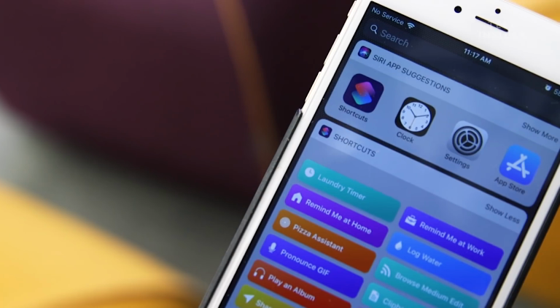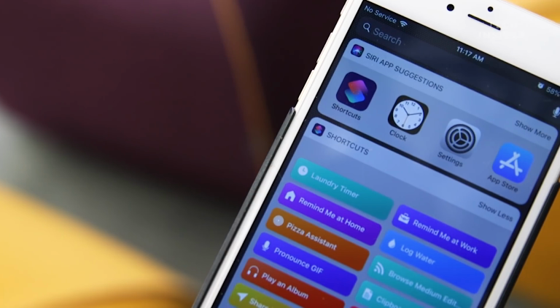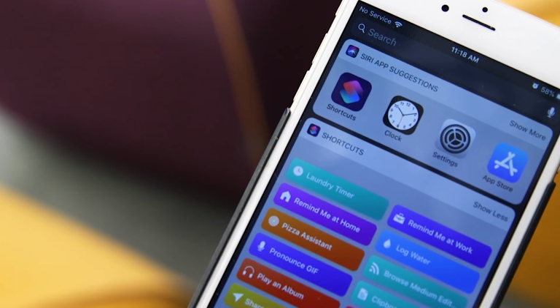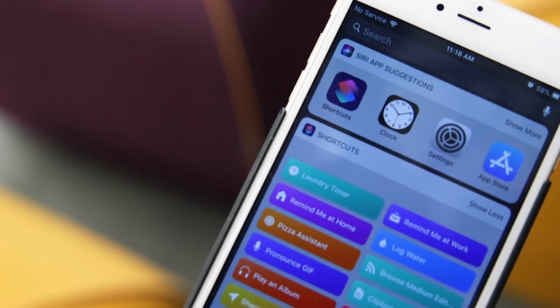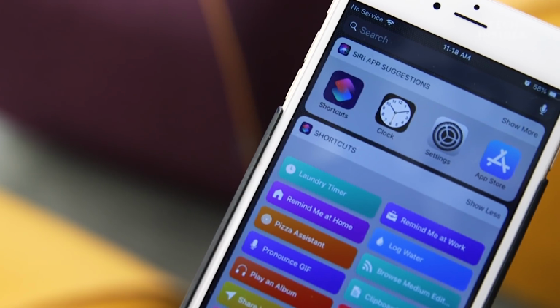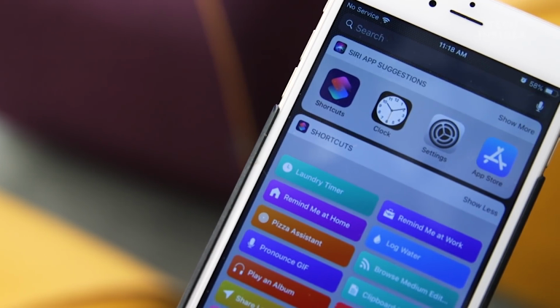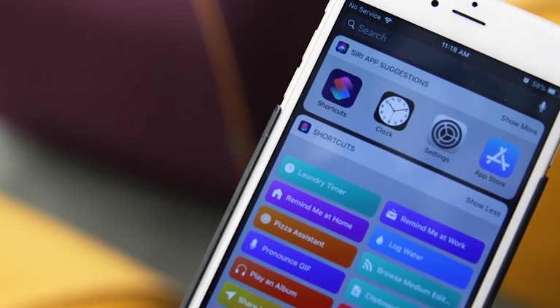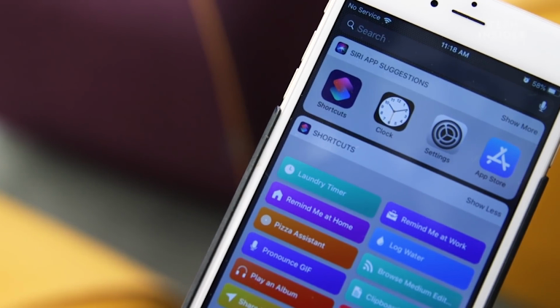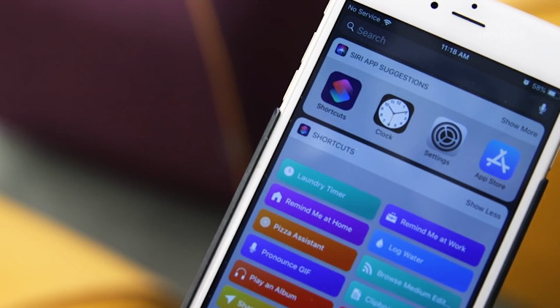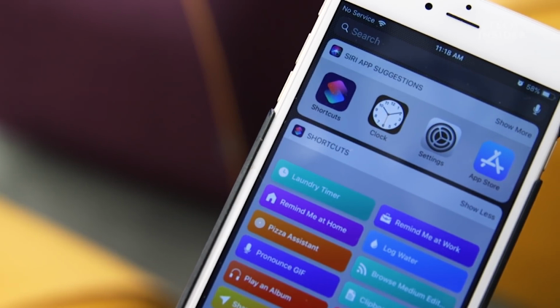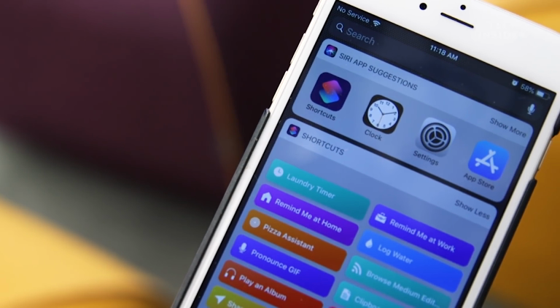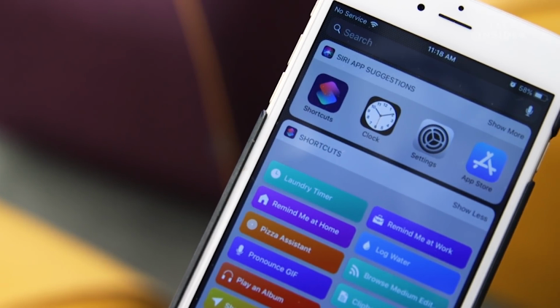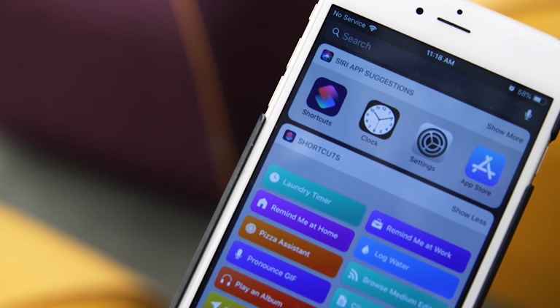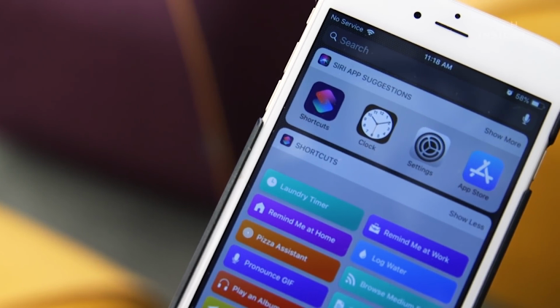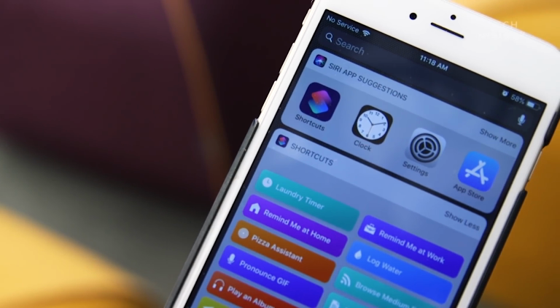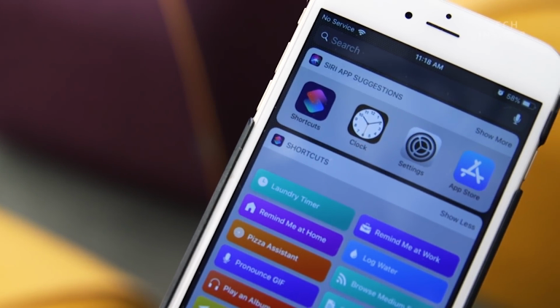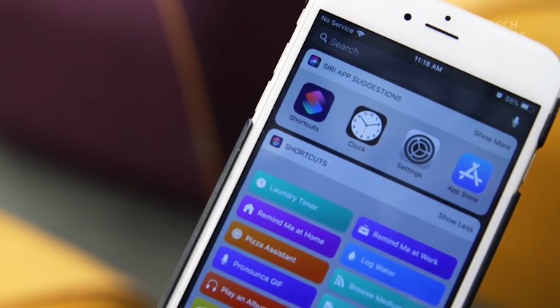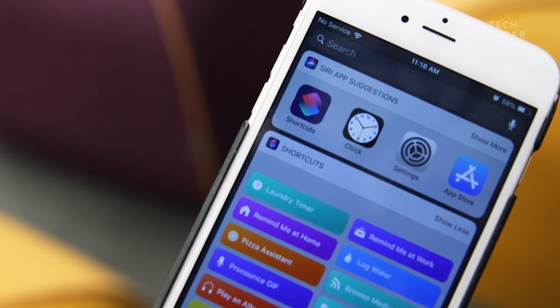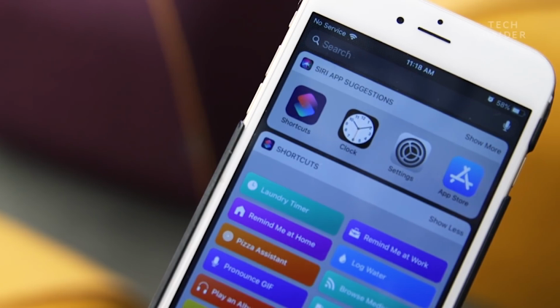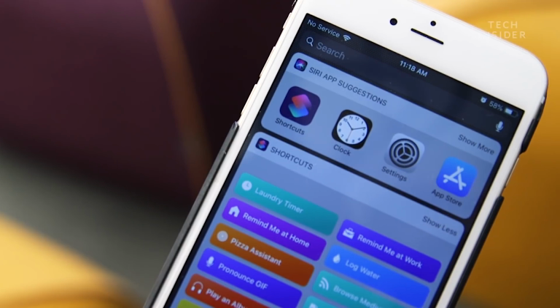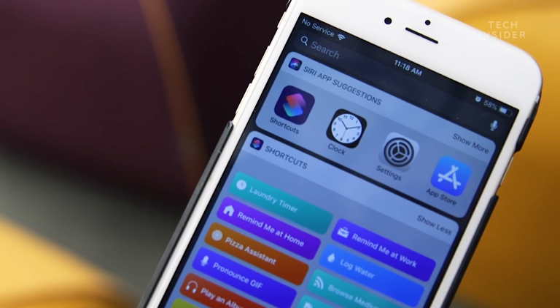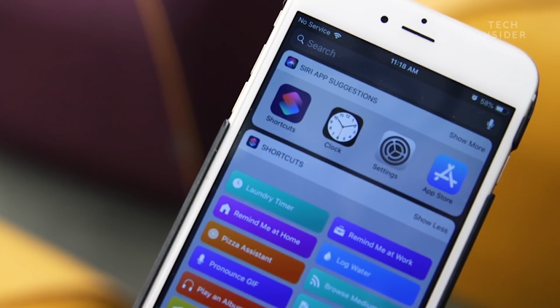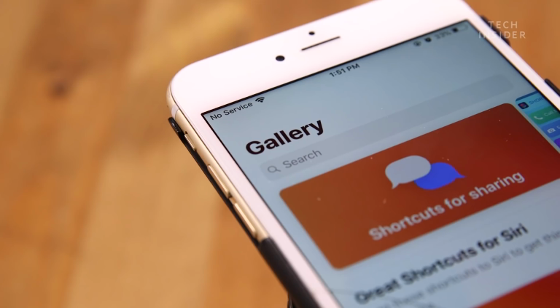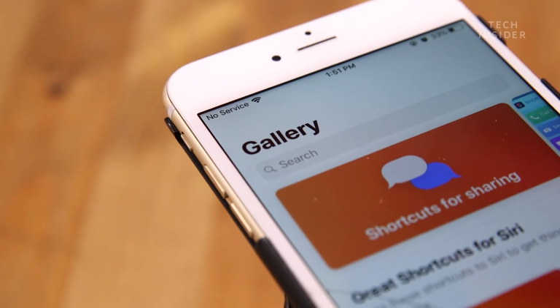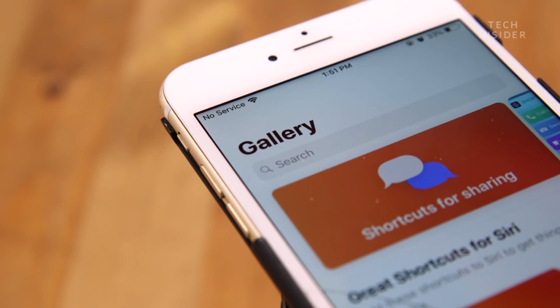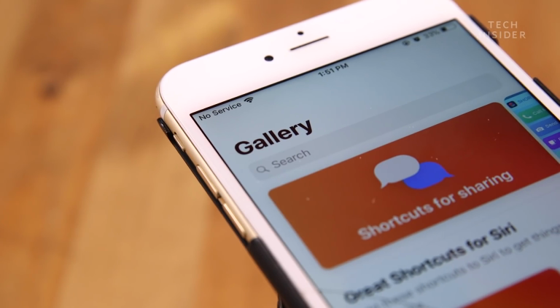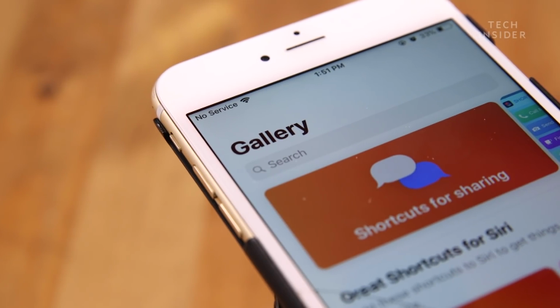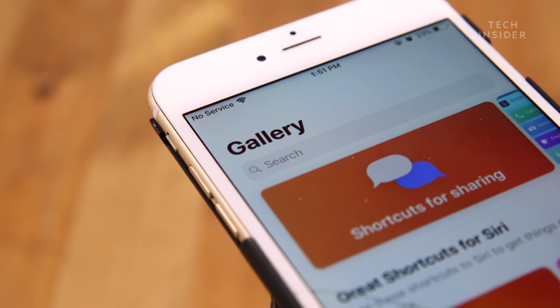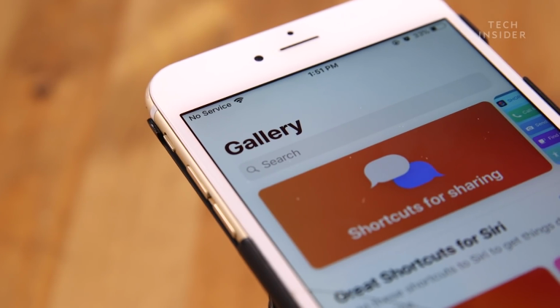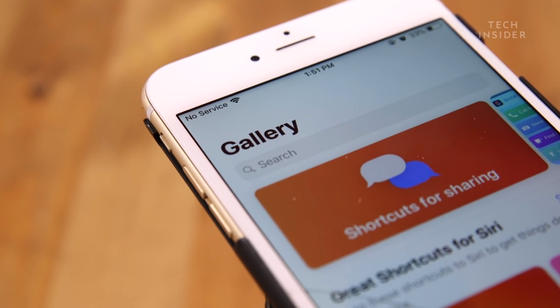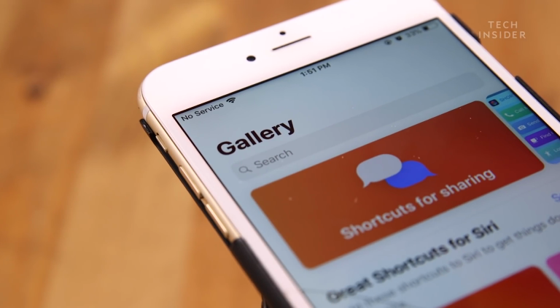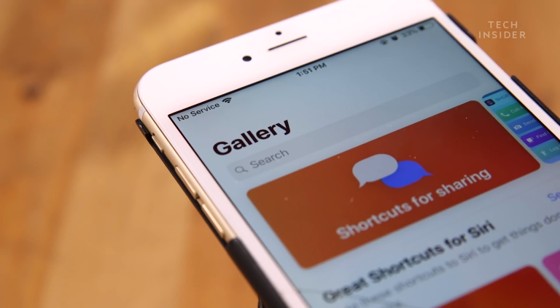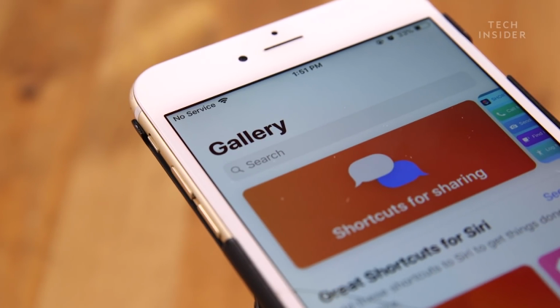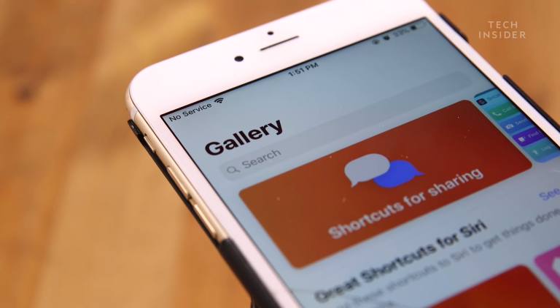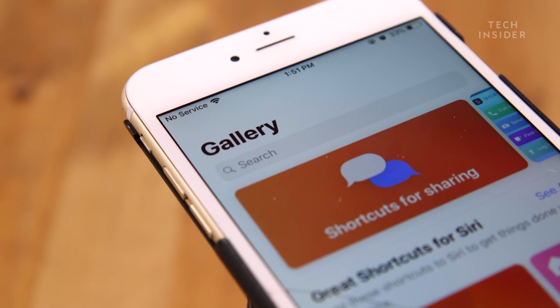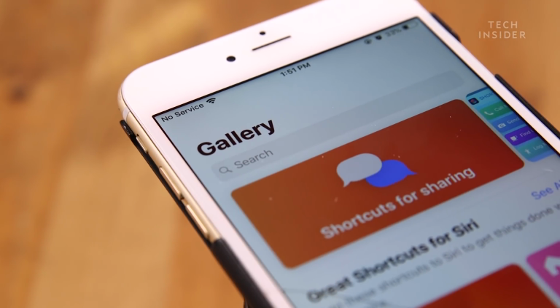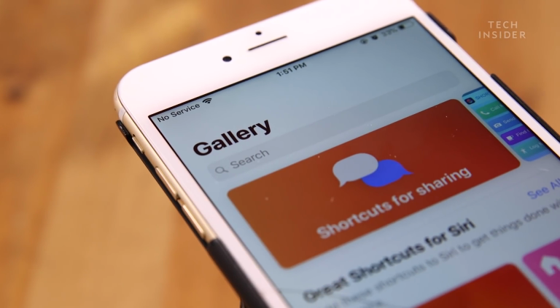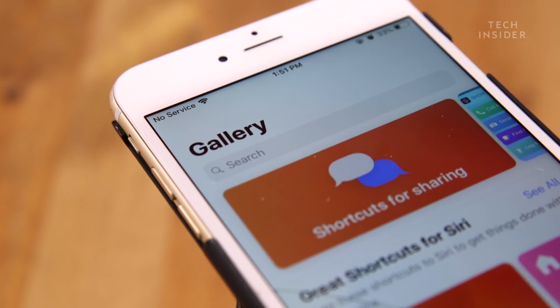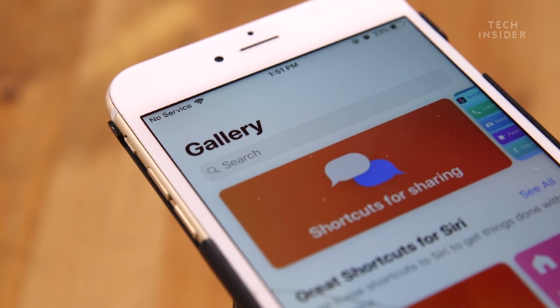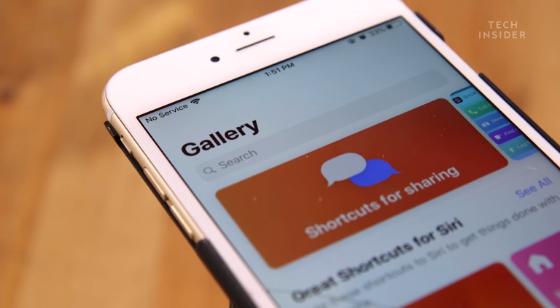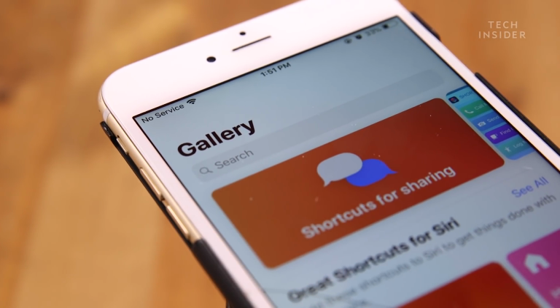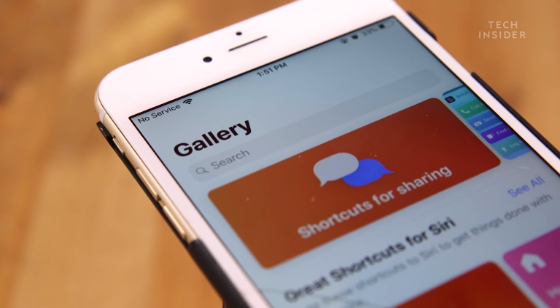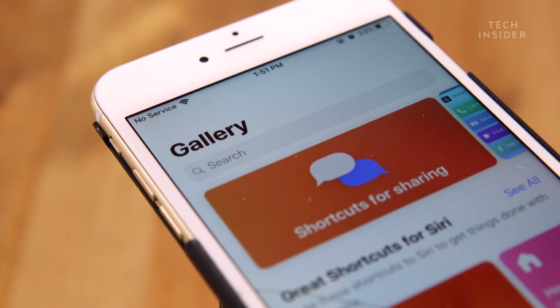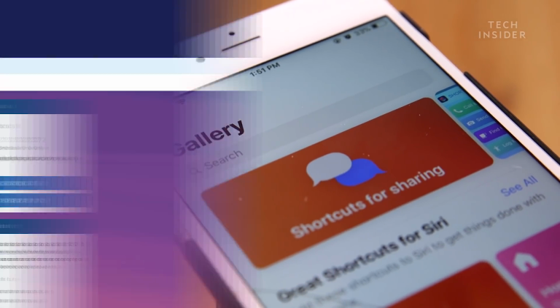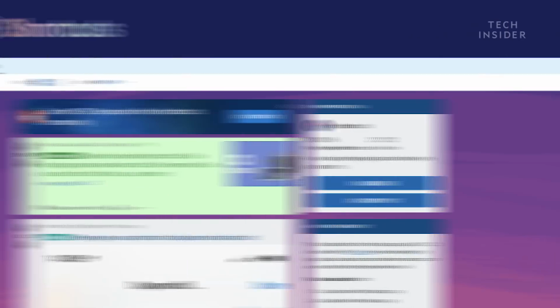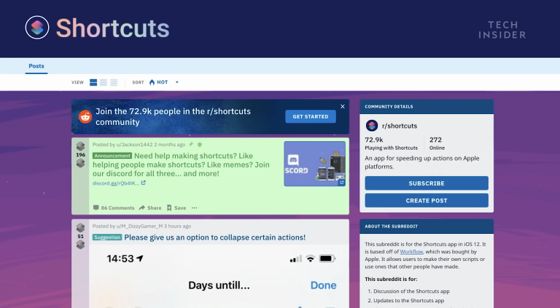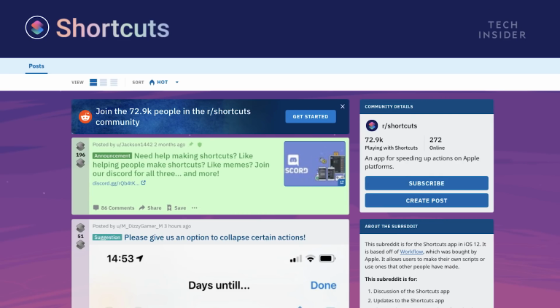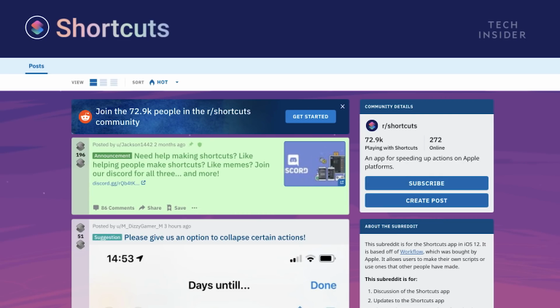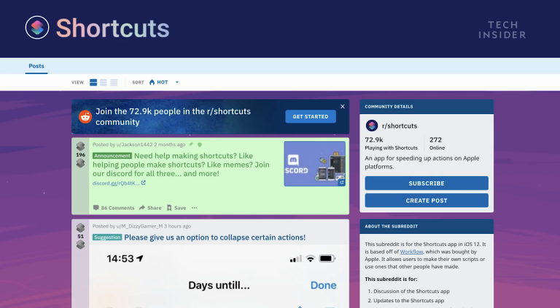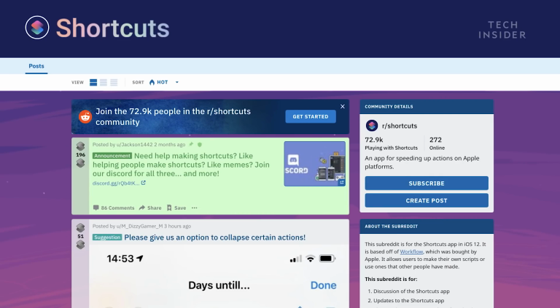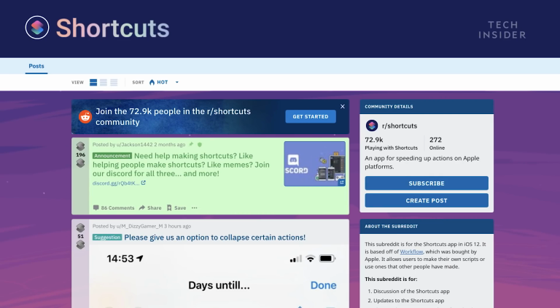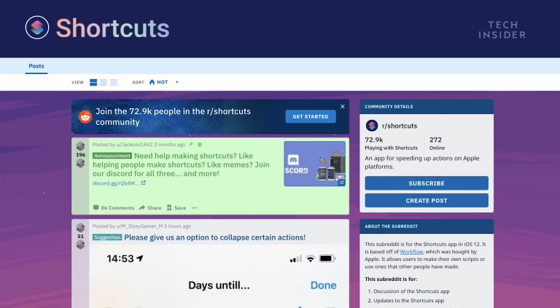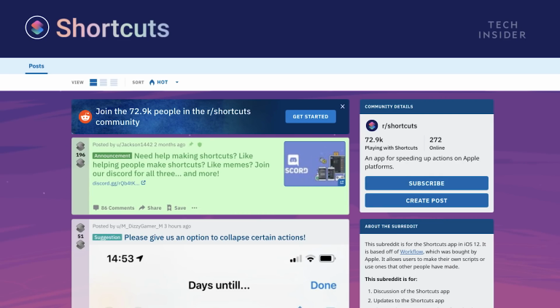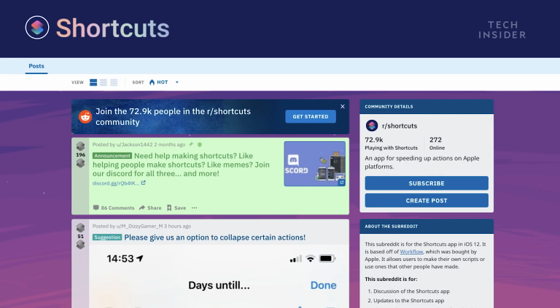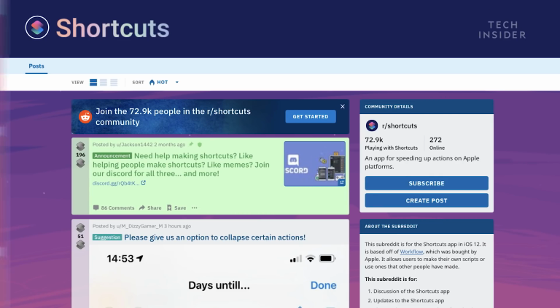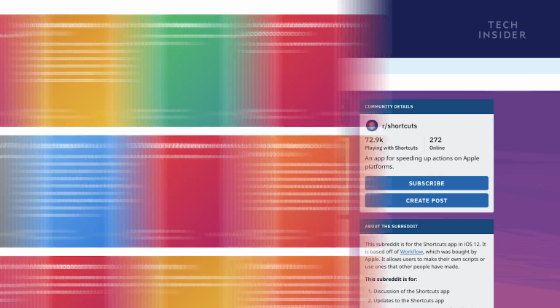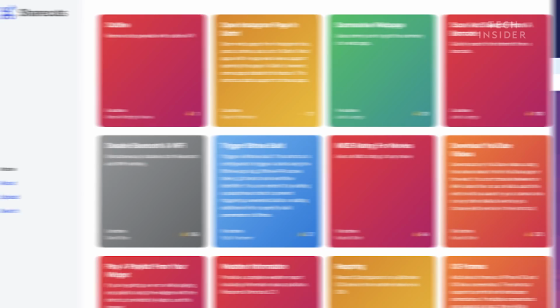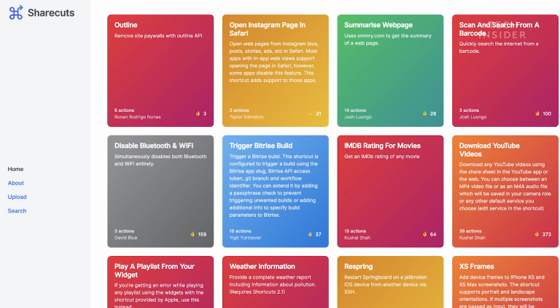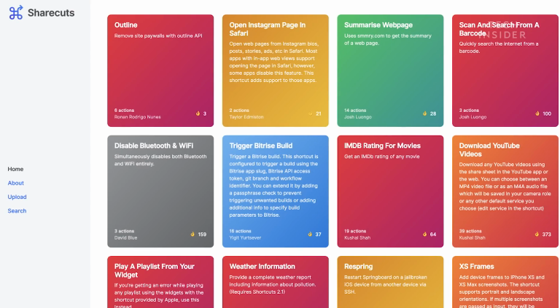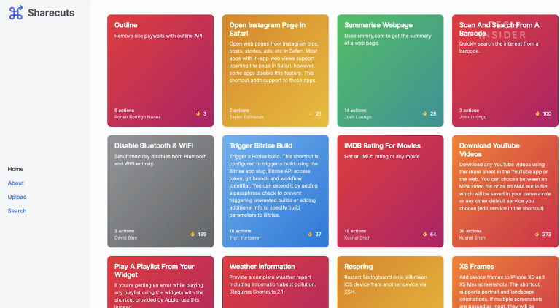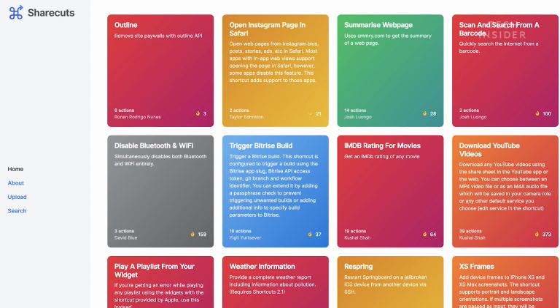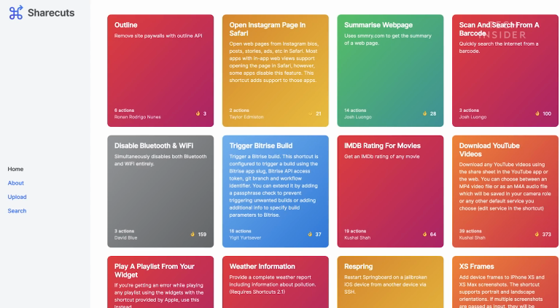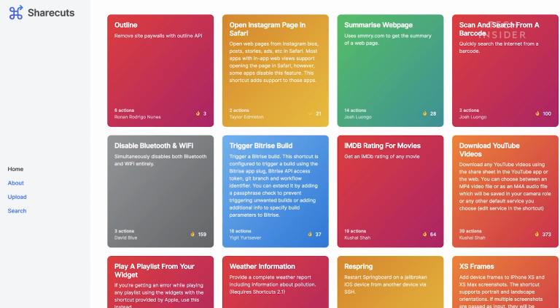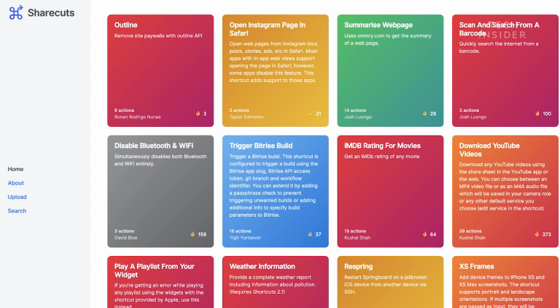These are just a few of the great shortcuts that exist. You can find more in the Shortcuts app gallery, the shortcuts subreddit, and the Sharecuts website.